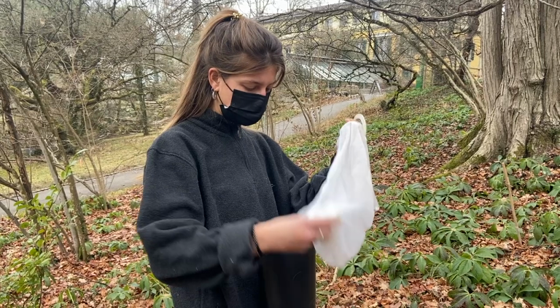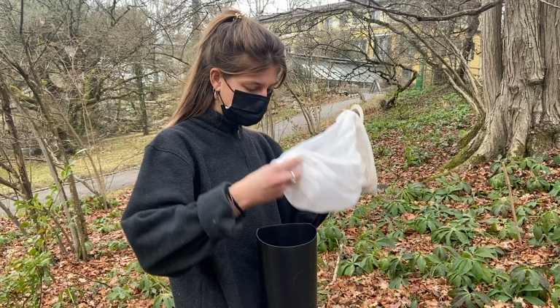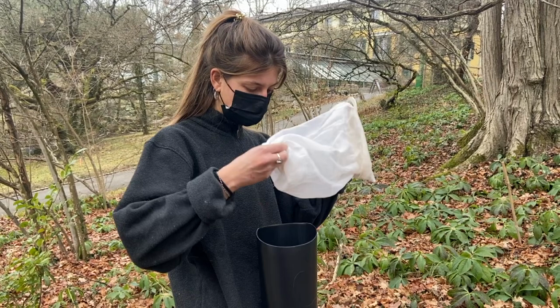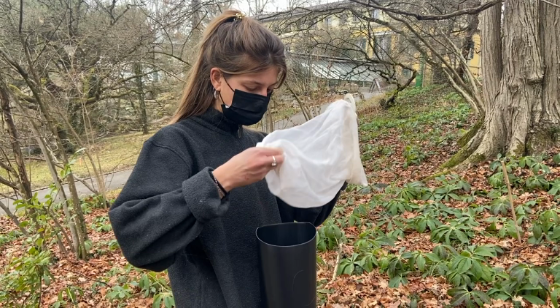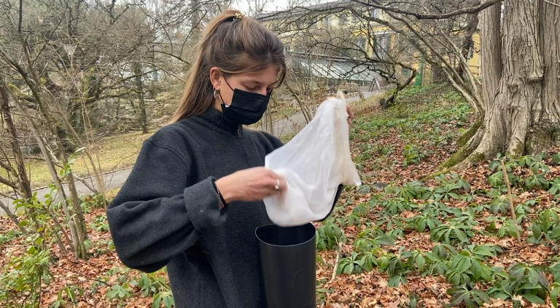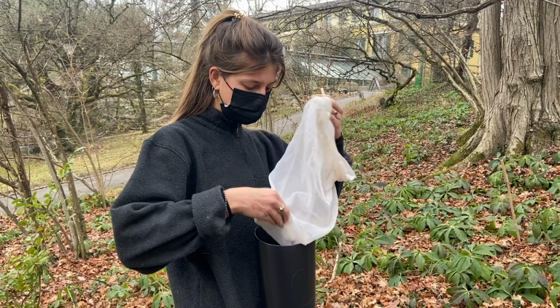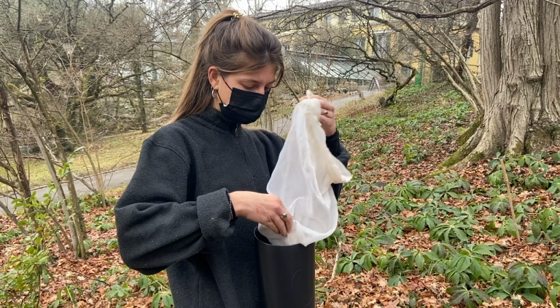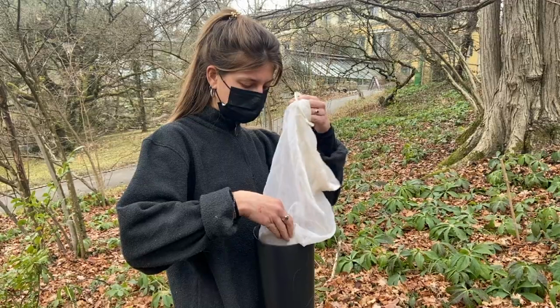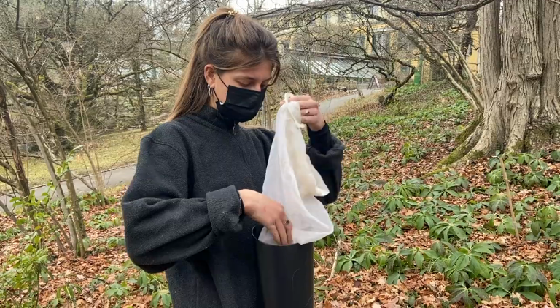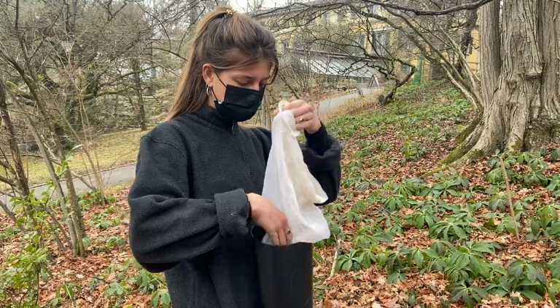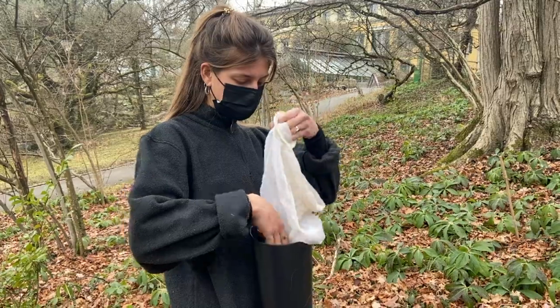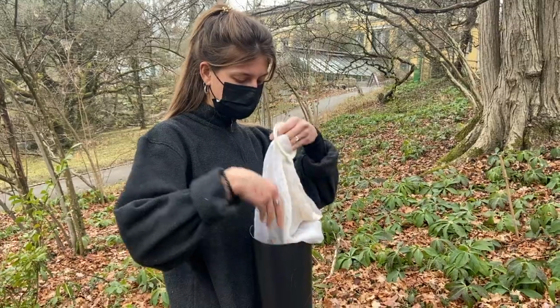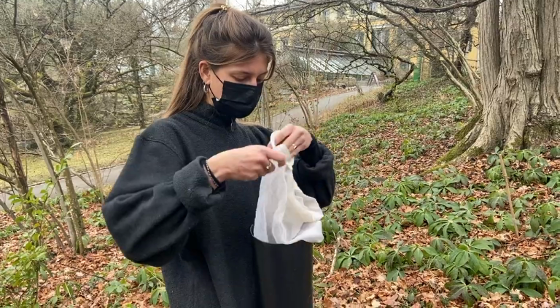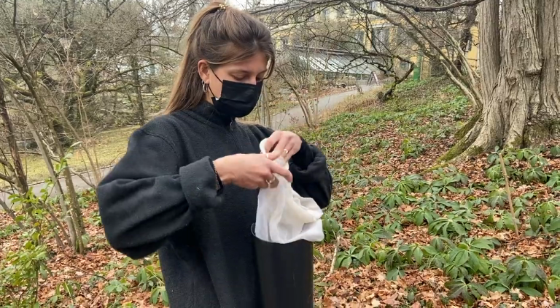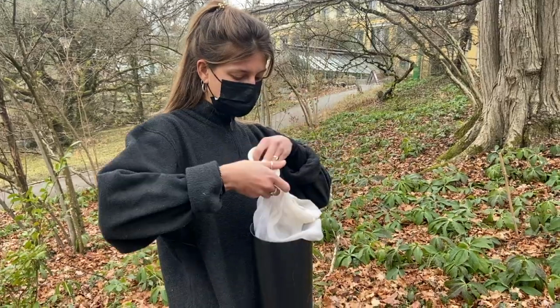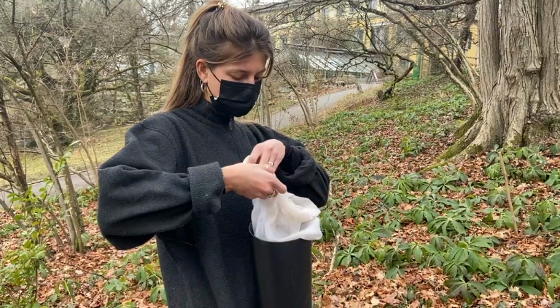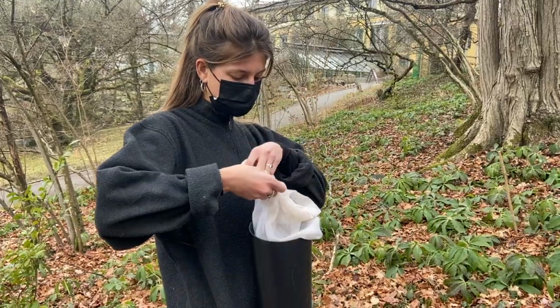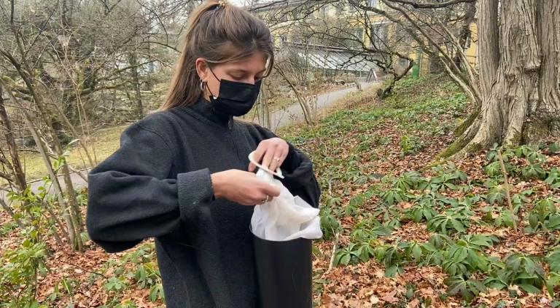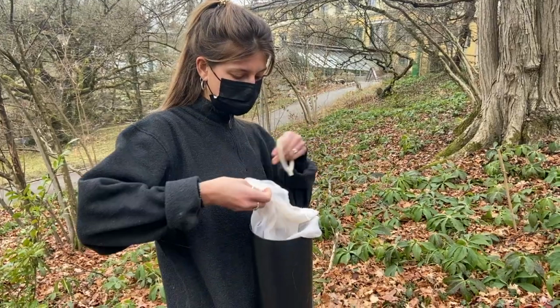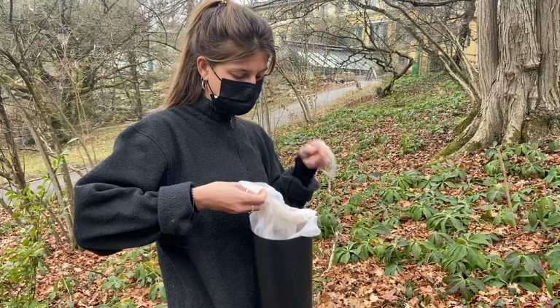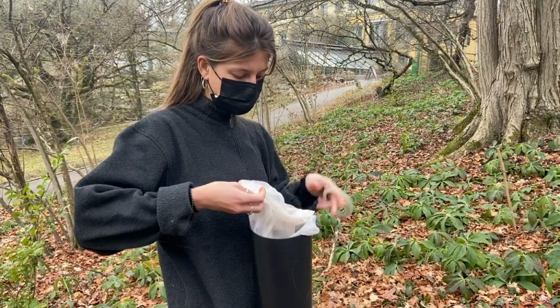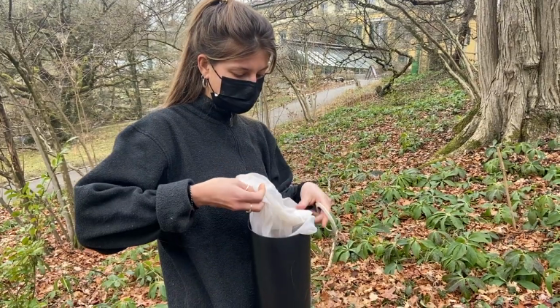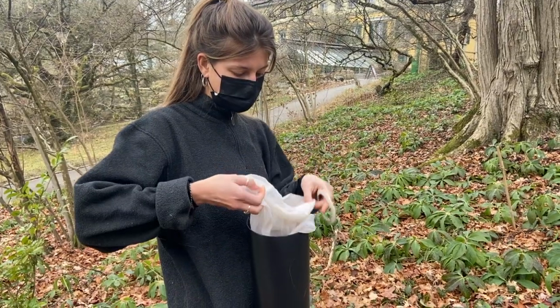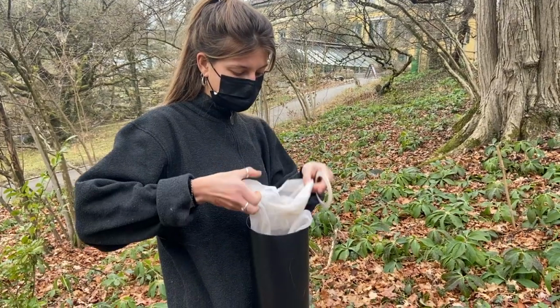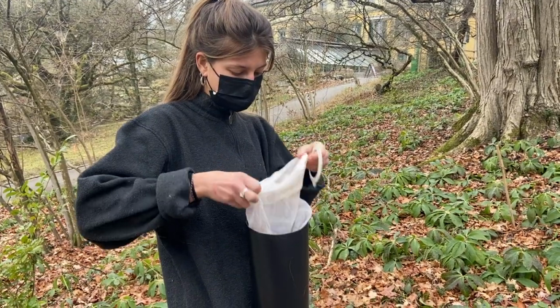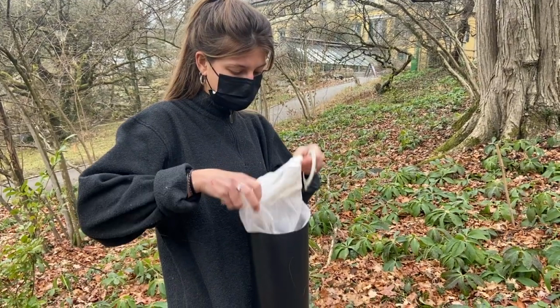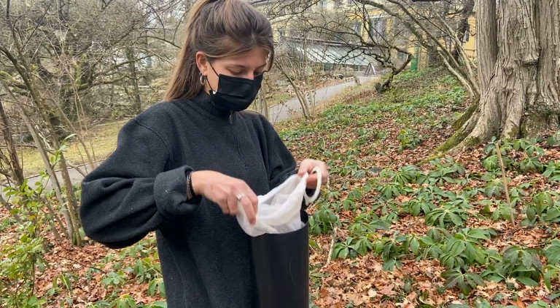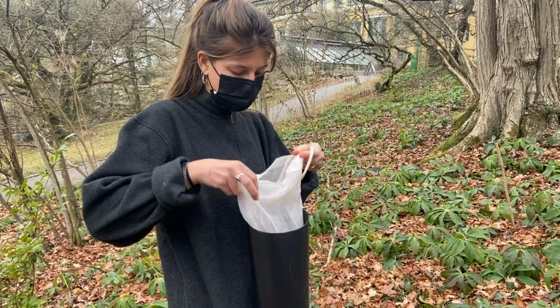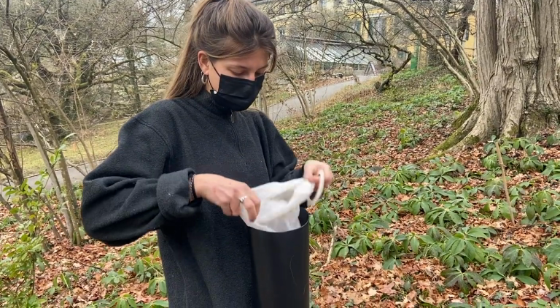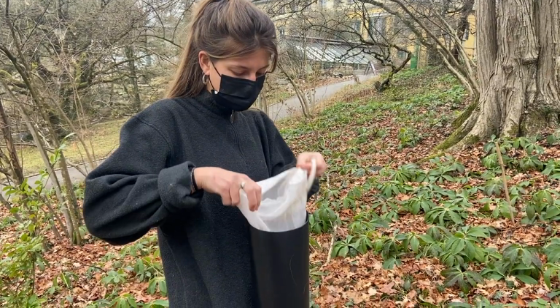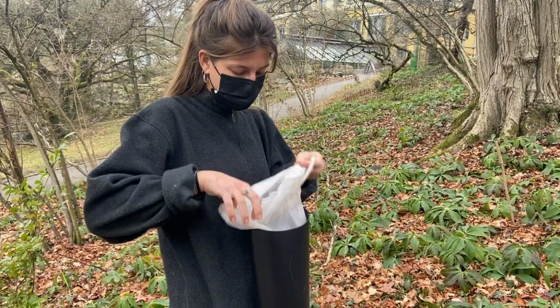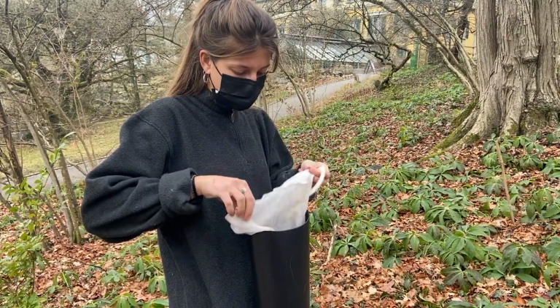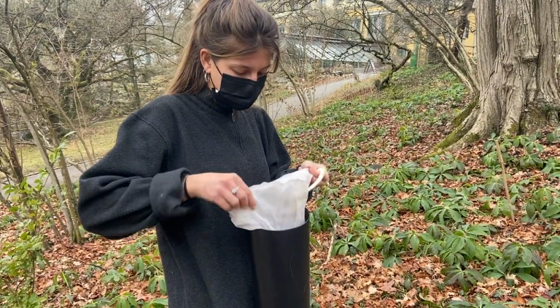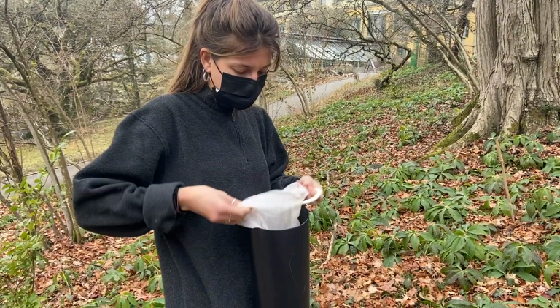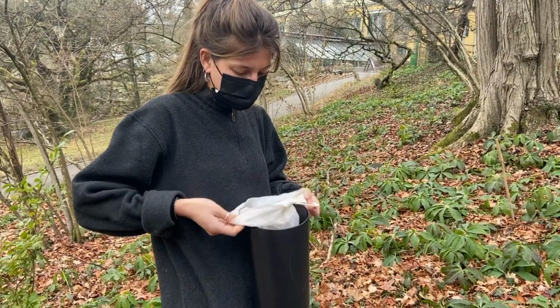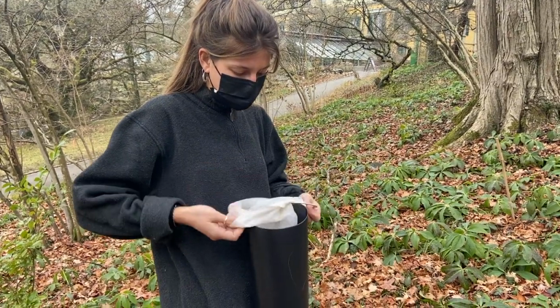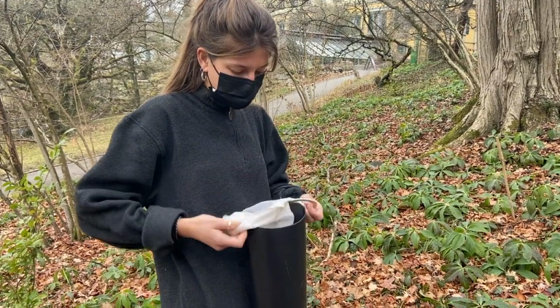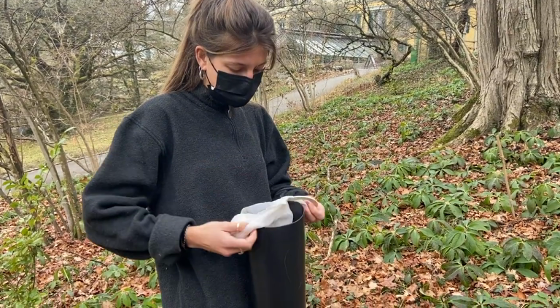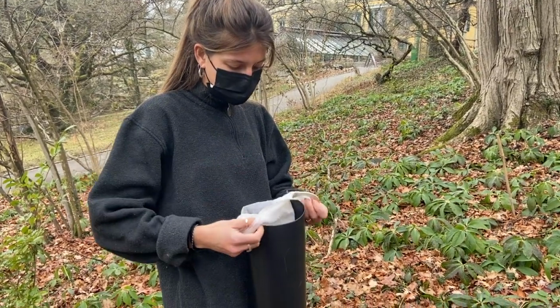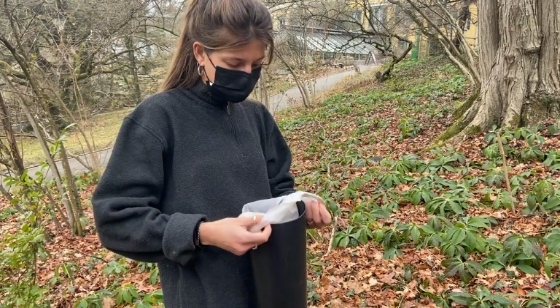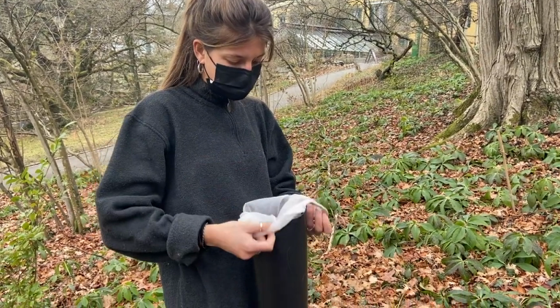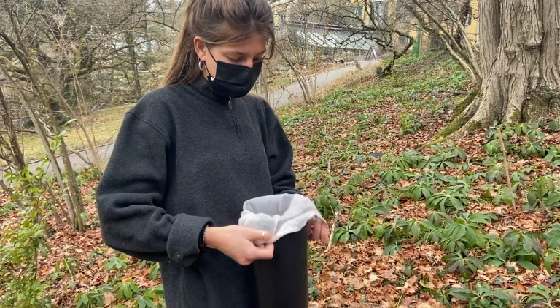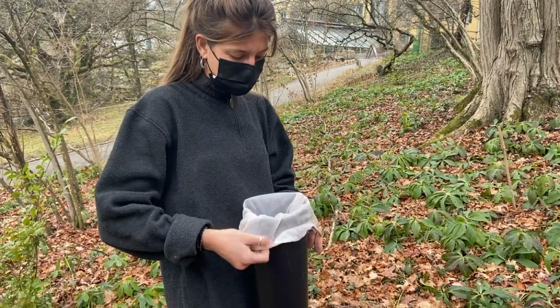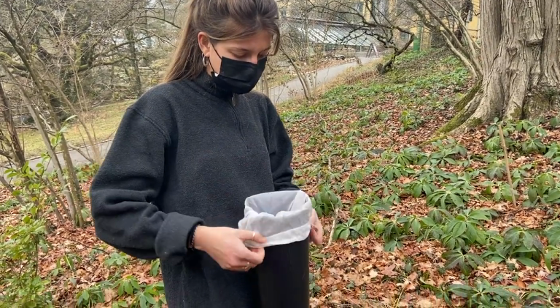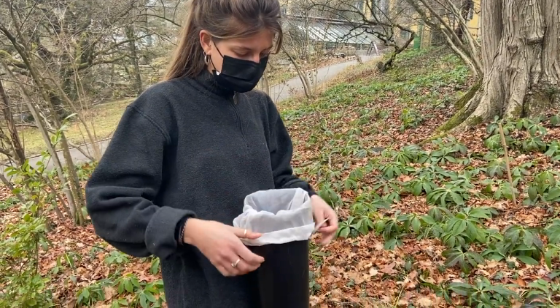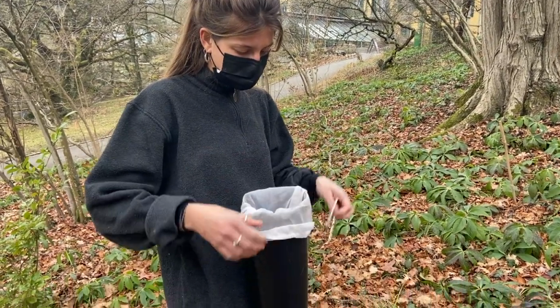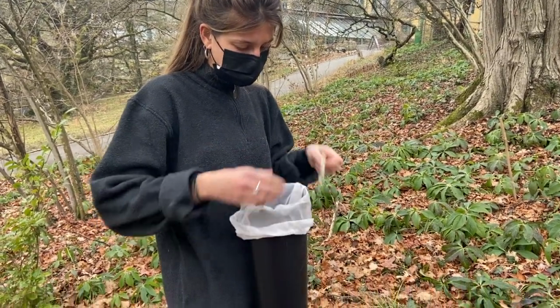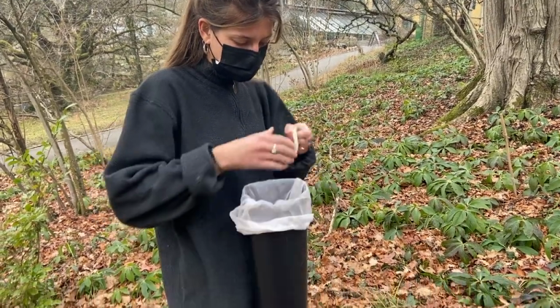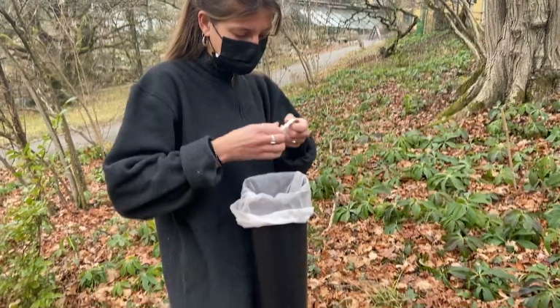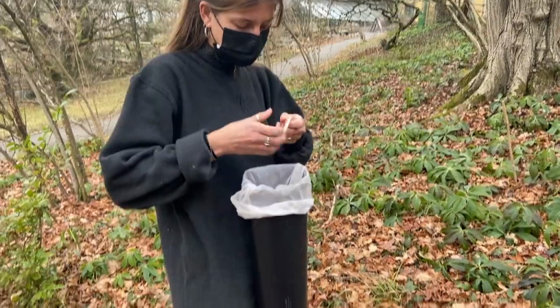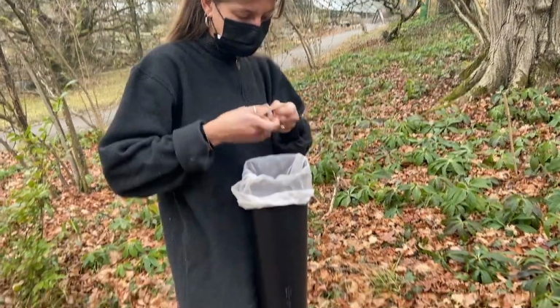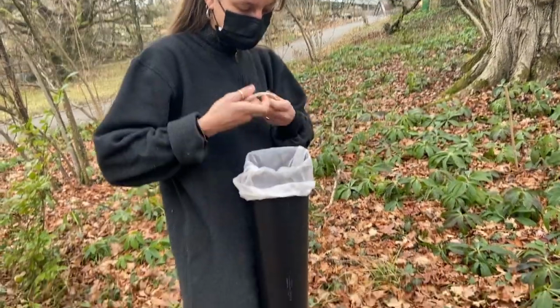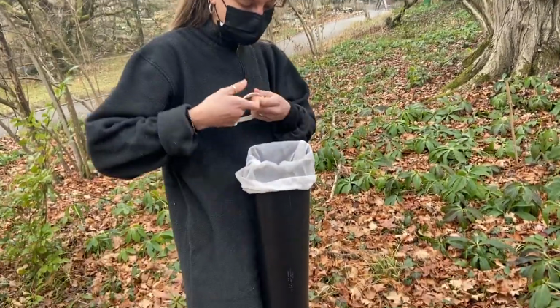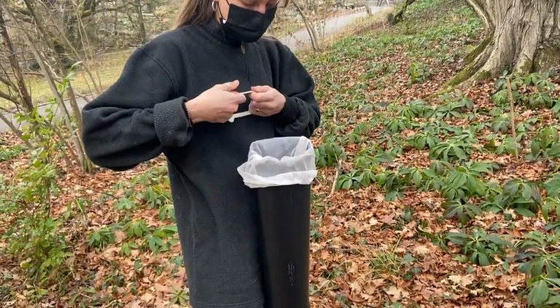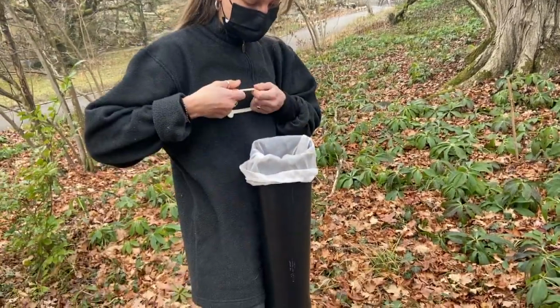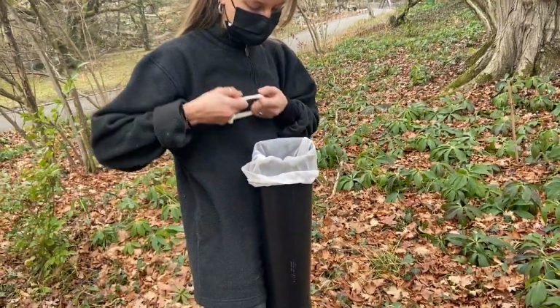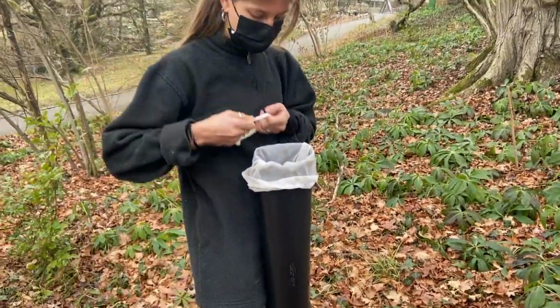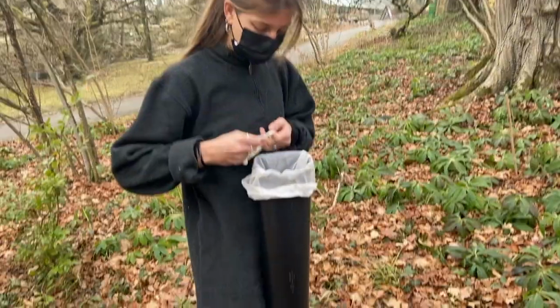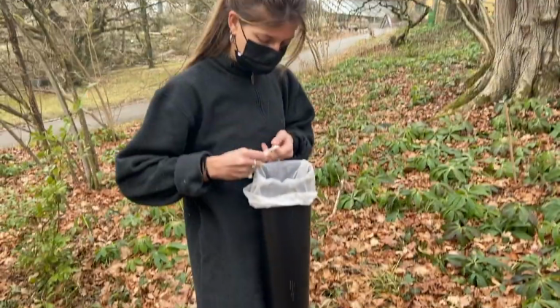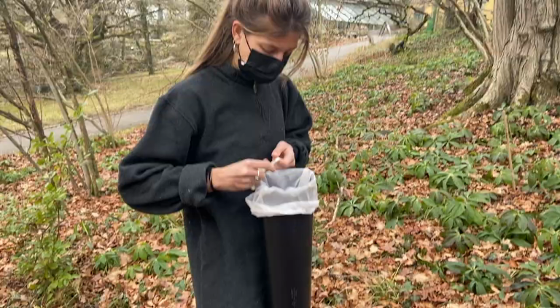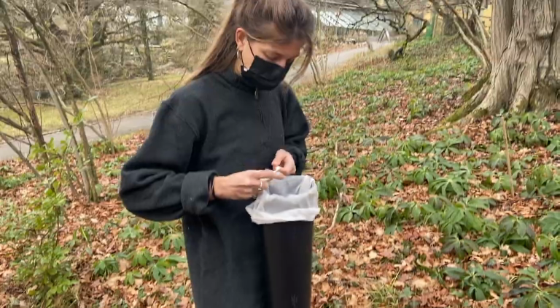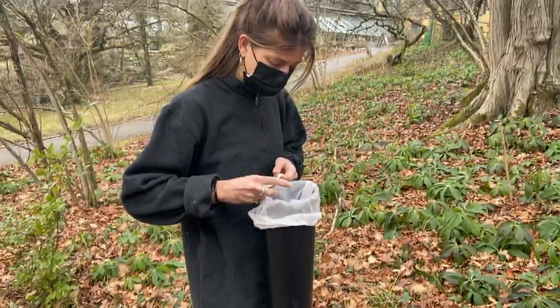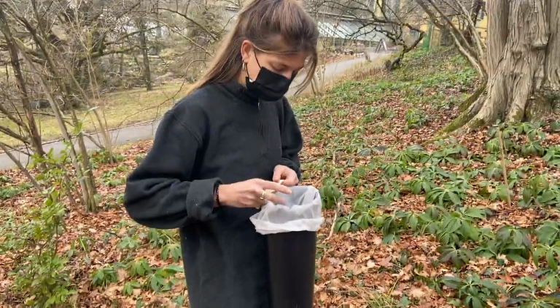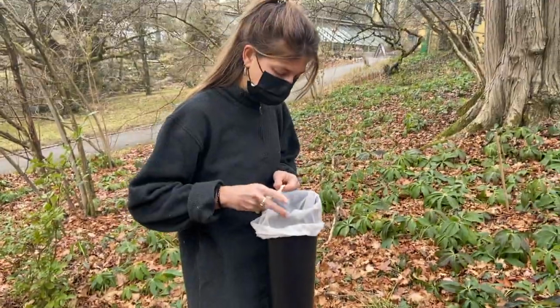Insert the fine mesh bag into the nozzle of the leaf blower and seal it securely with the rubber band.